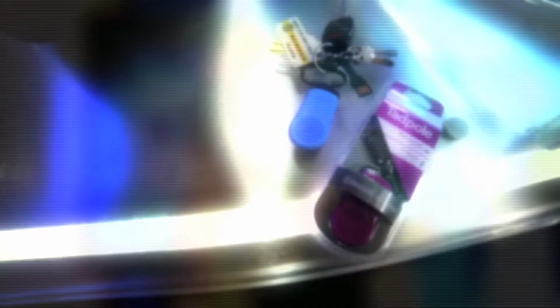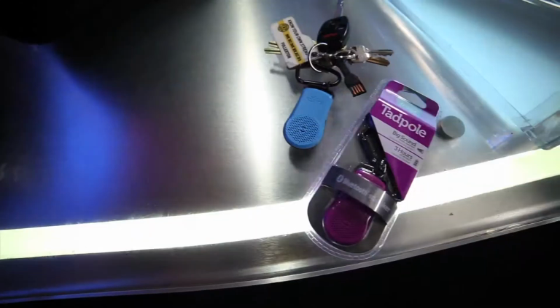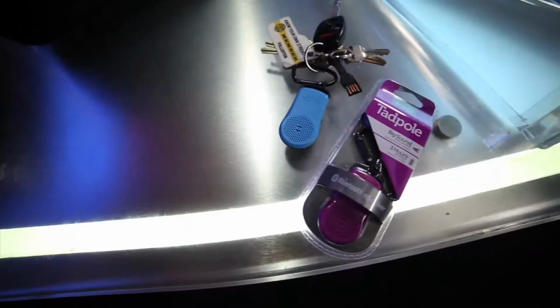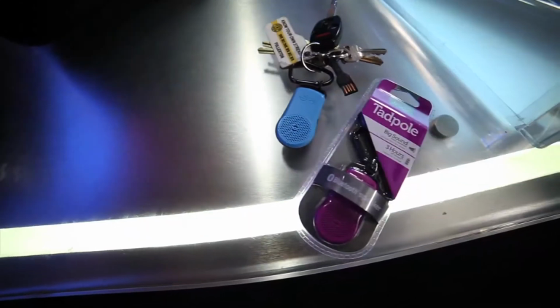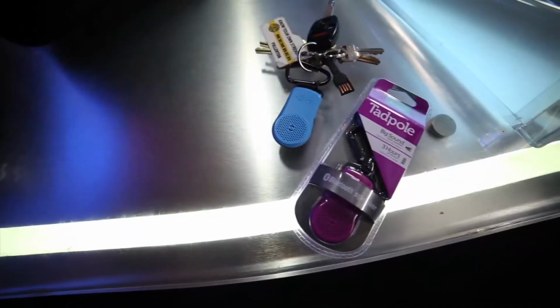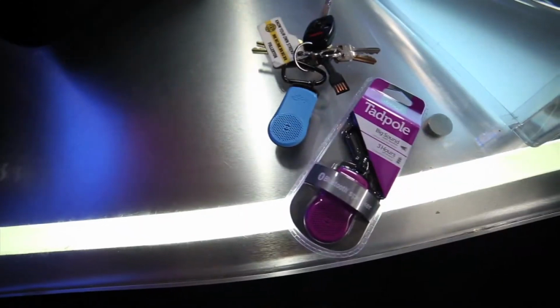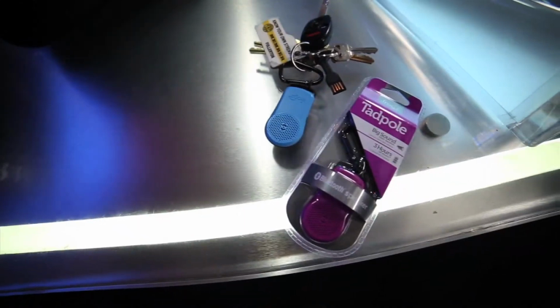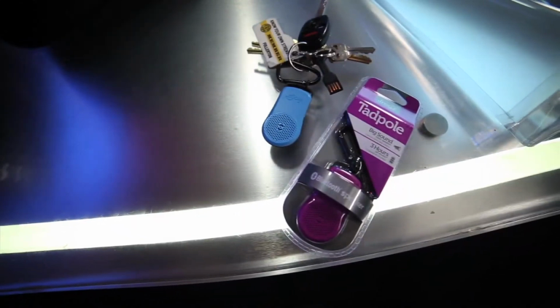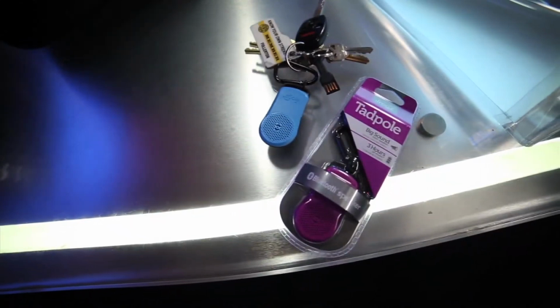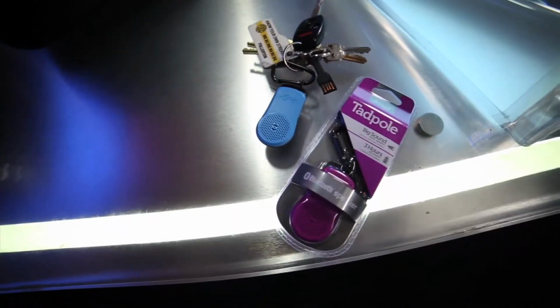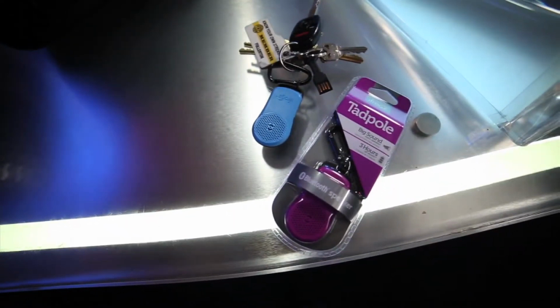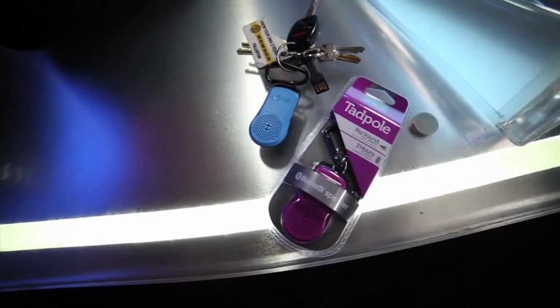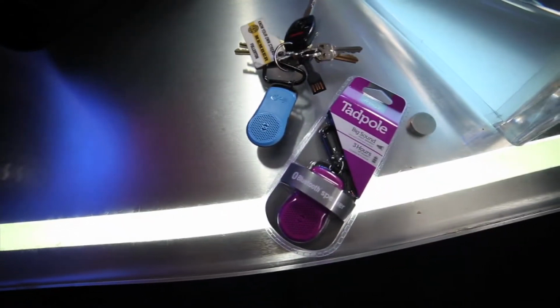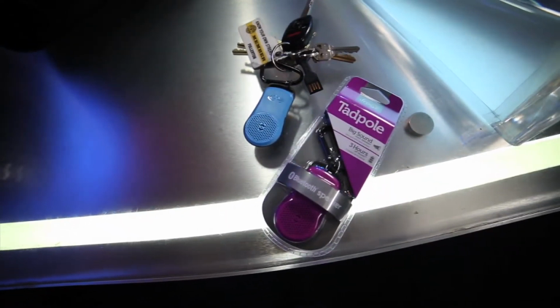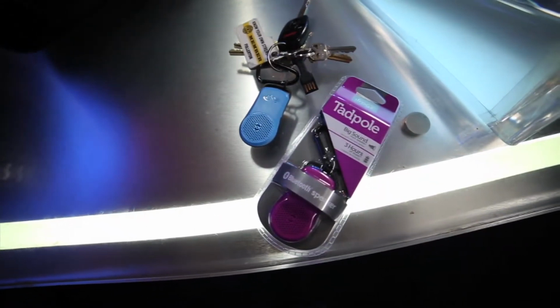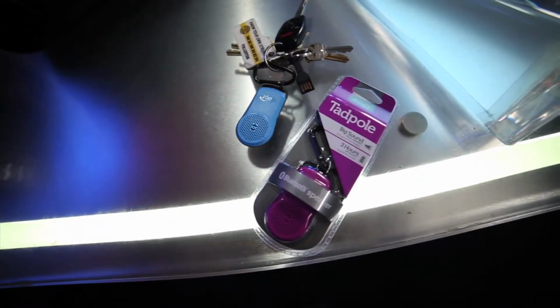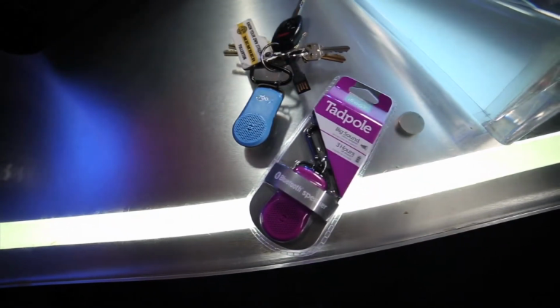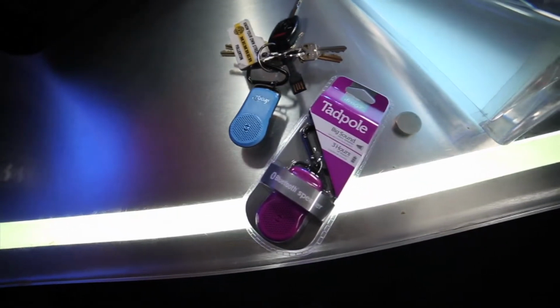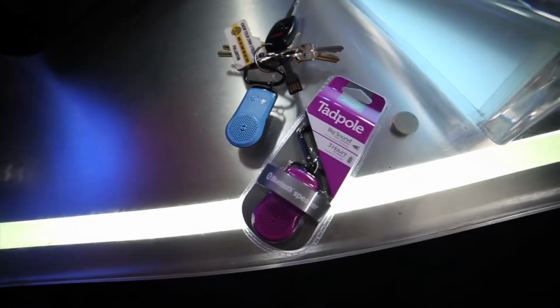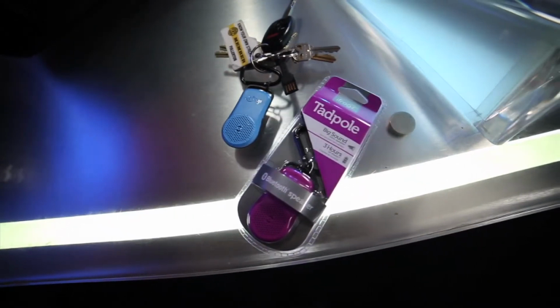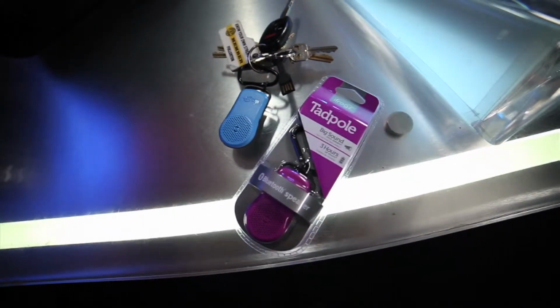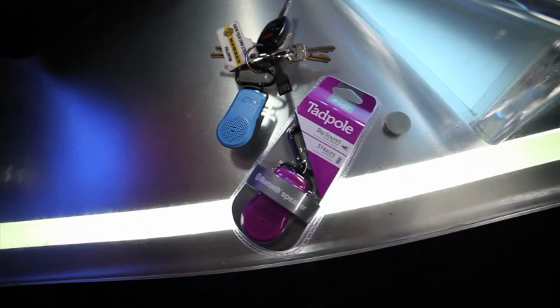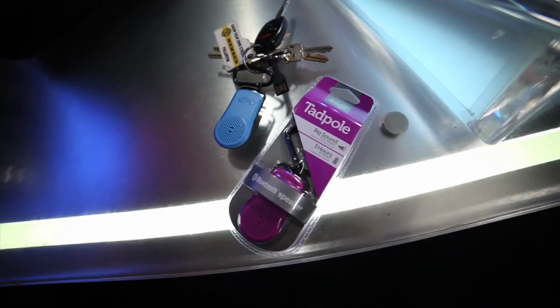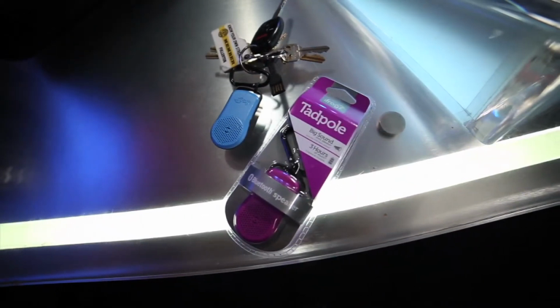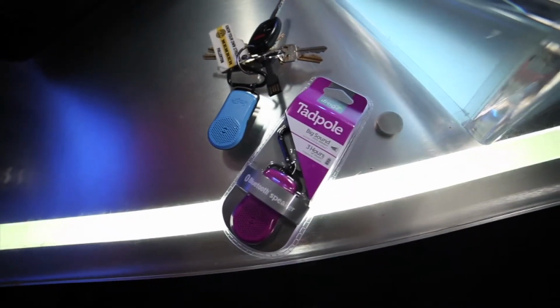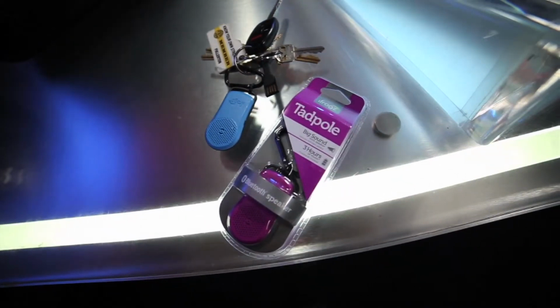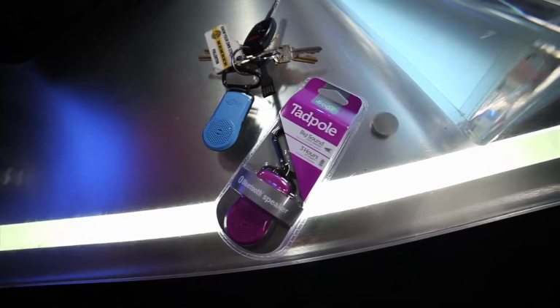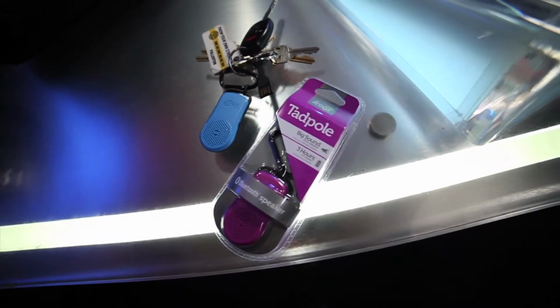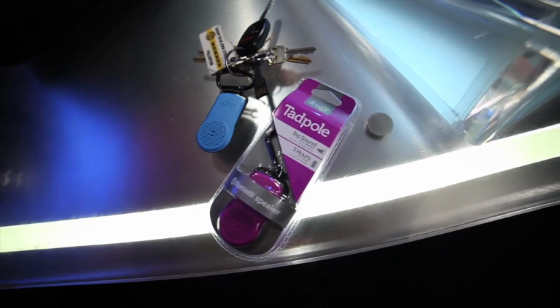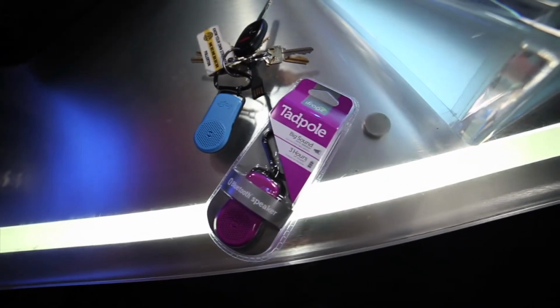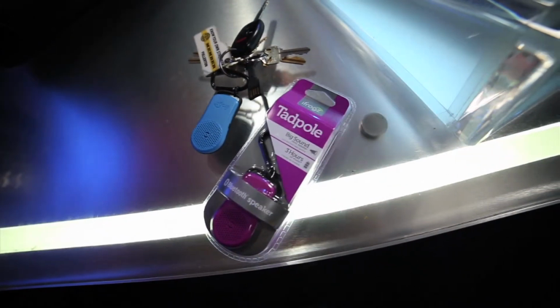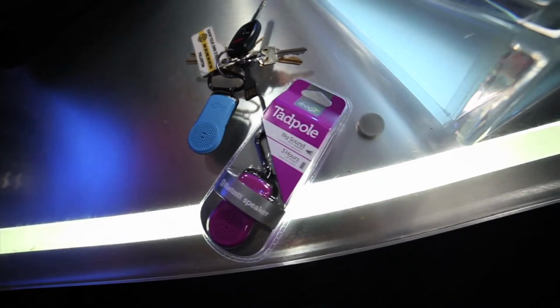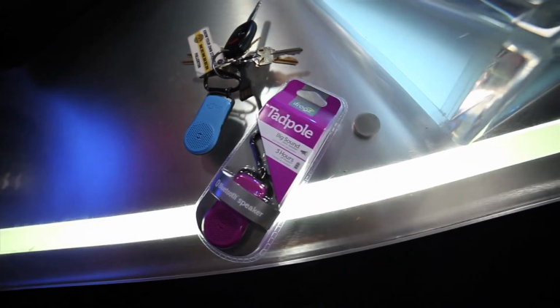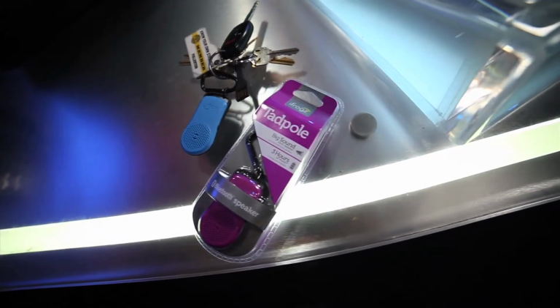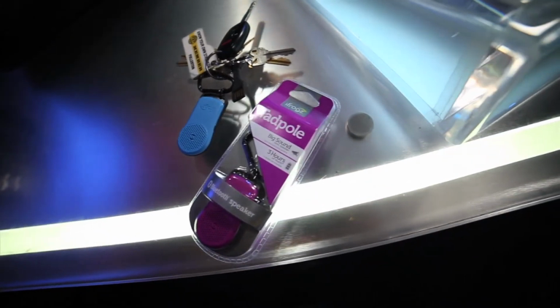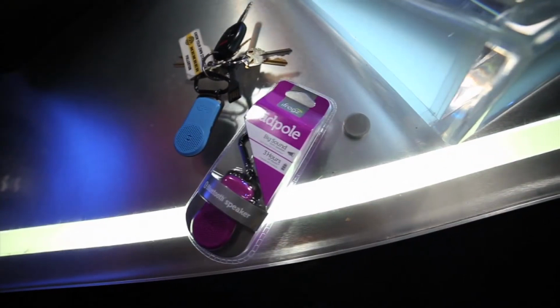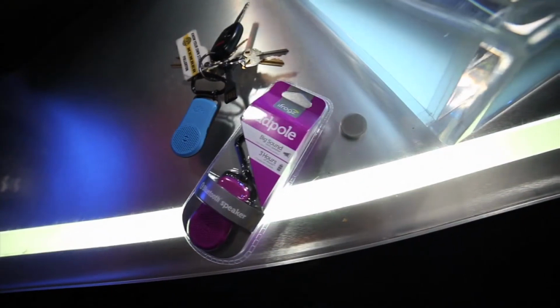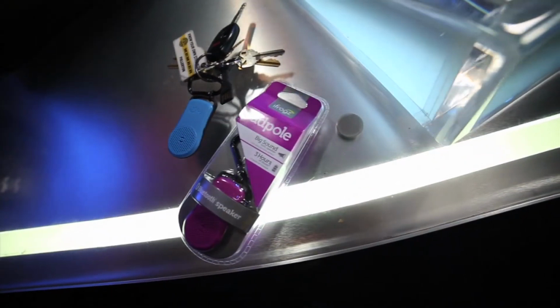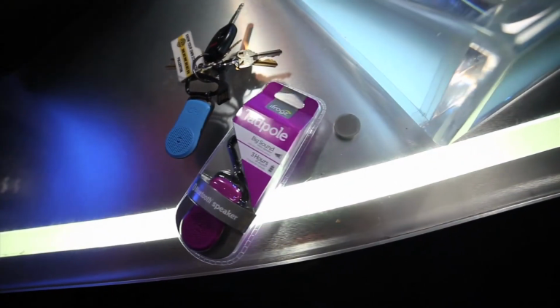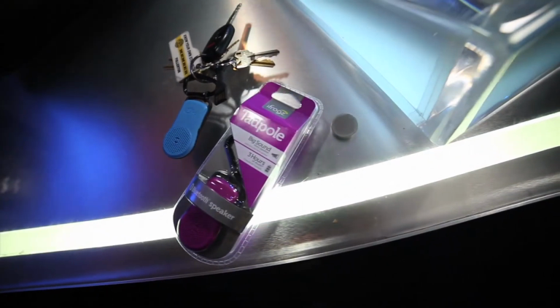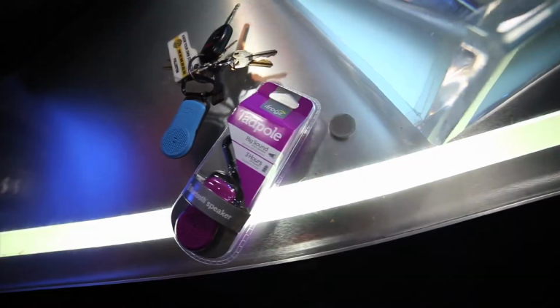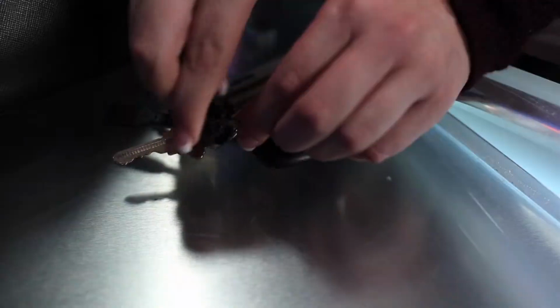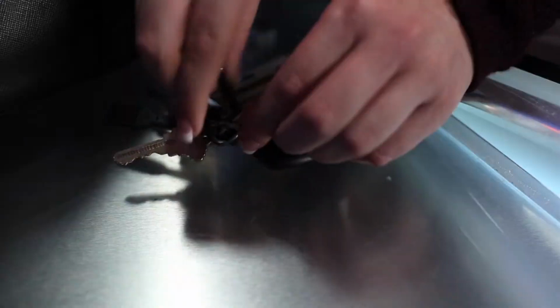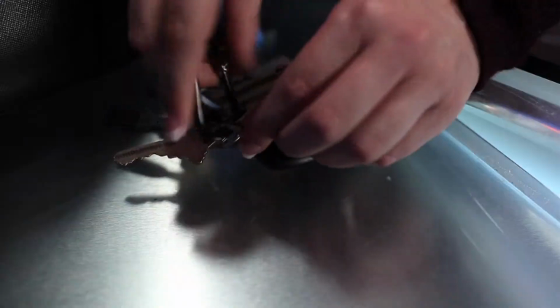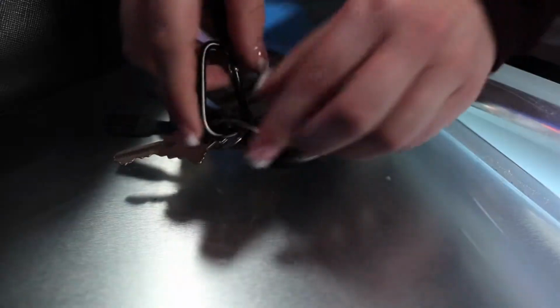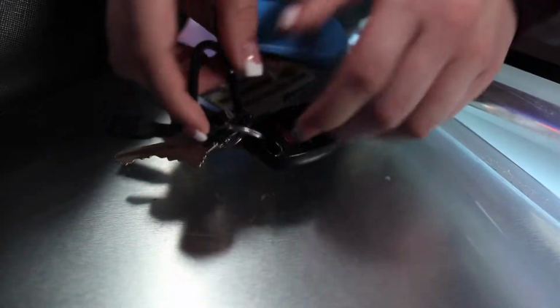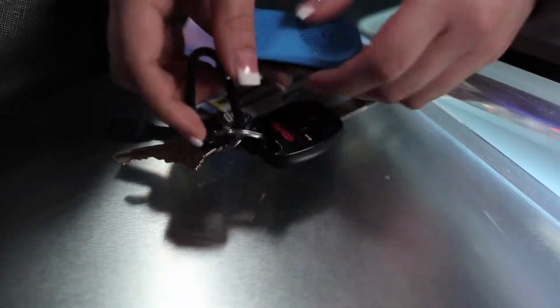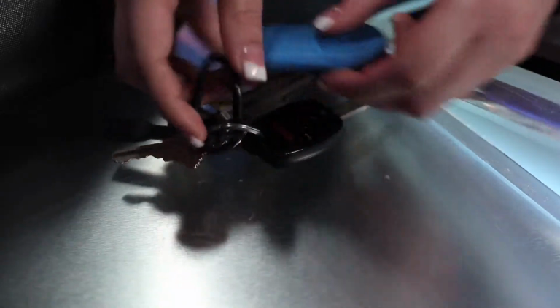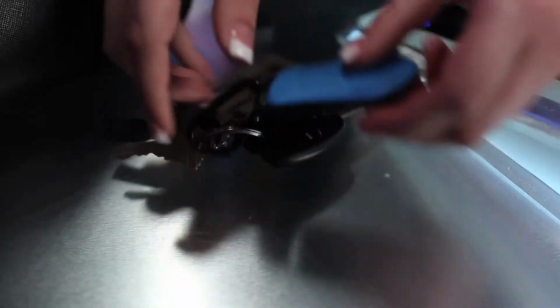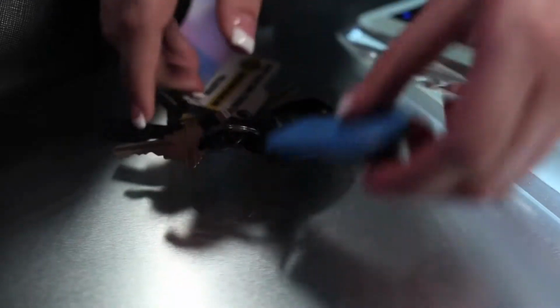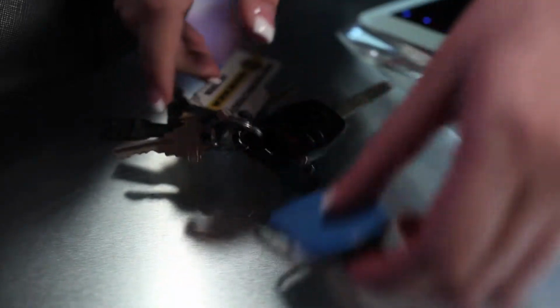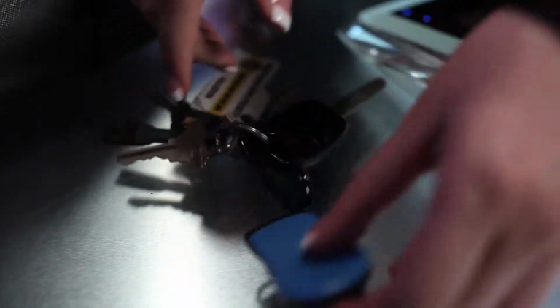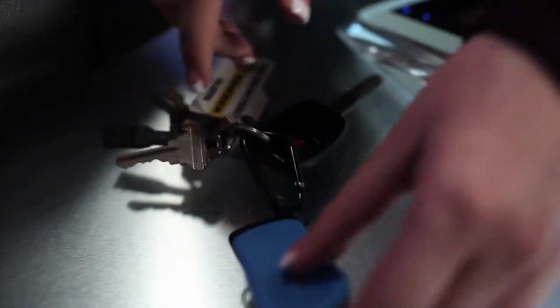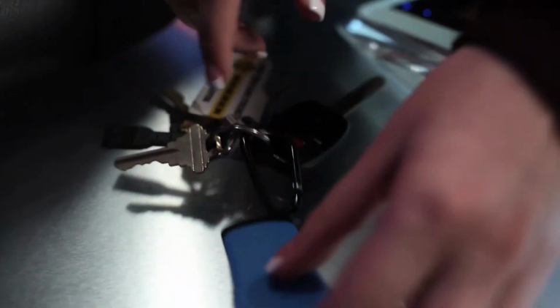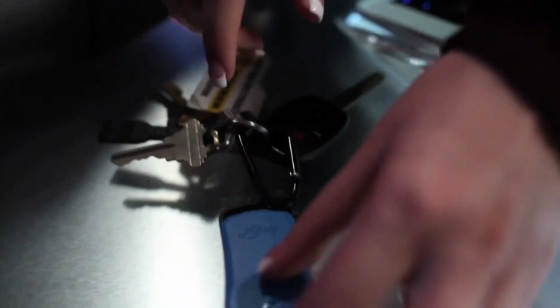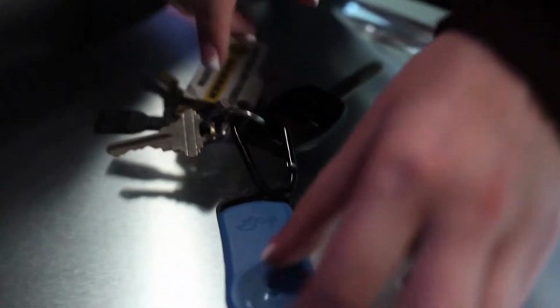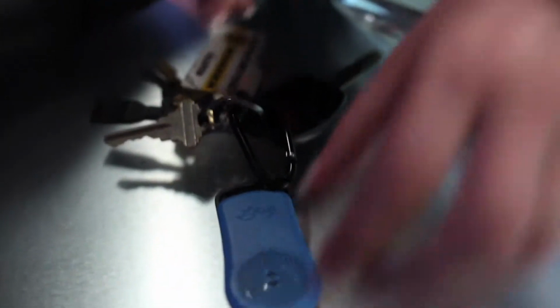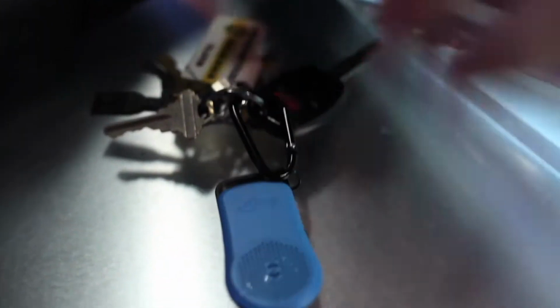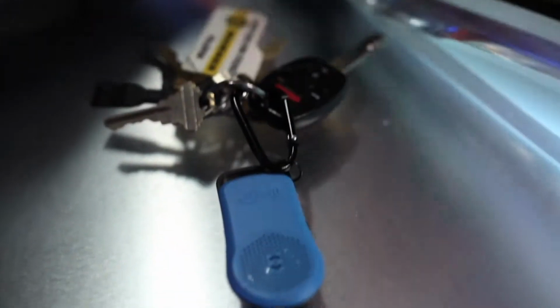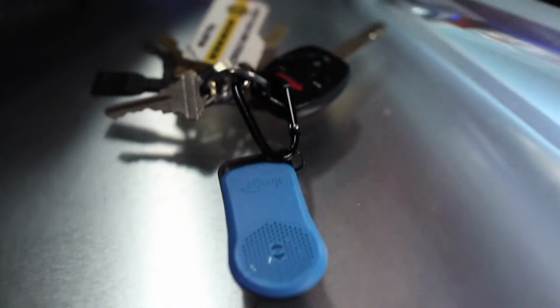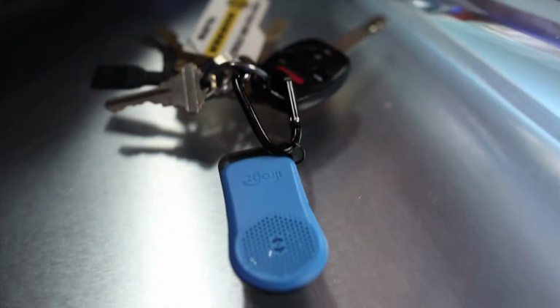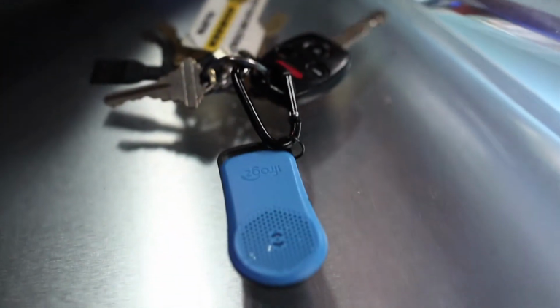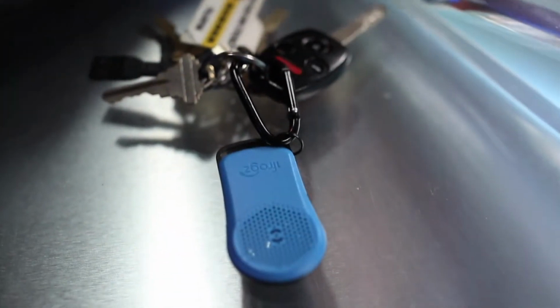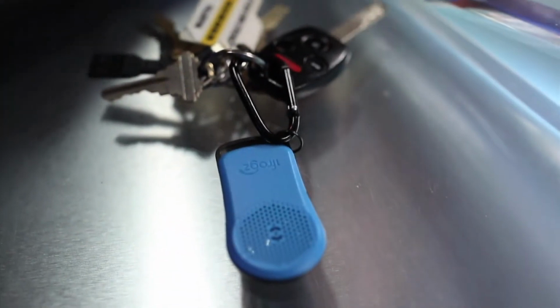With the iFrog's Tadpole, you always have an extra speaker to boost the volume. Carry it as a keychain or clip it to your bag.